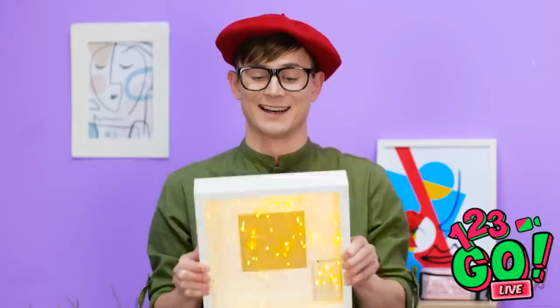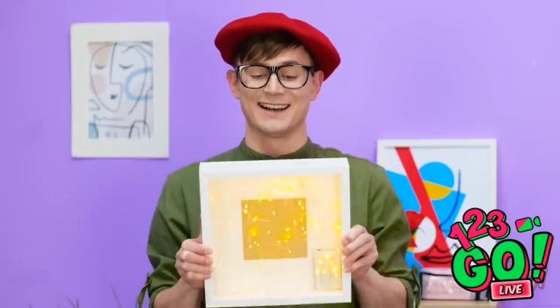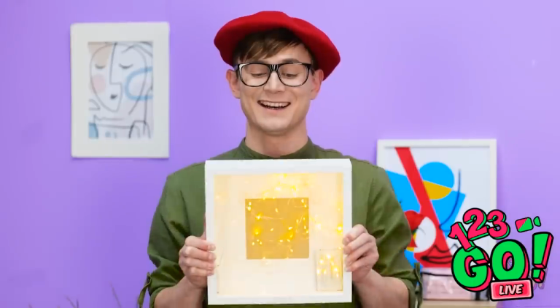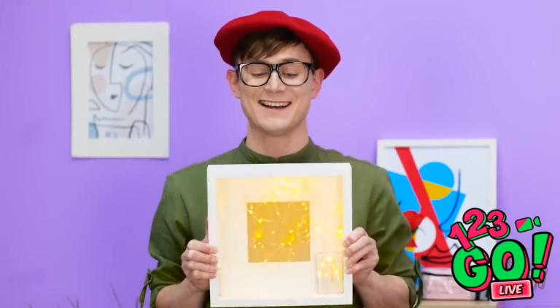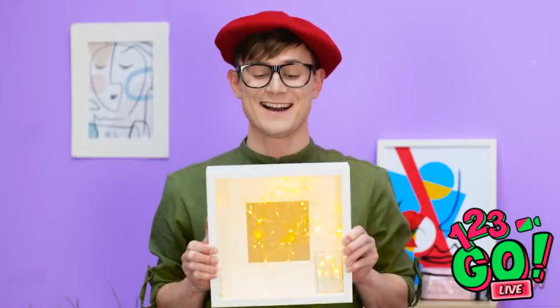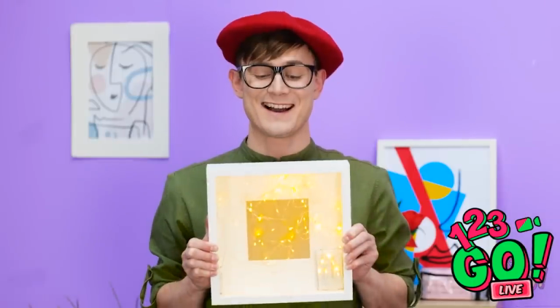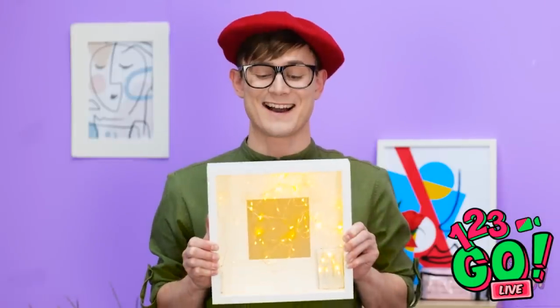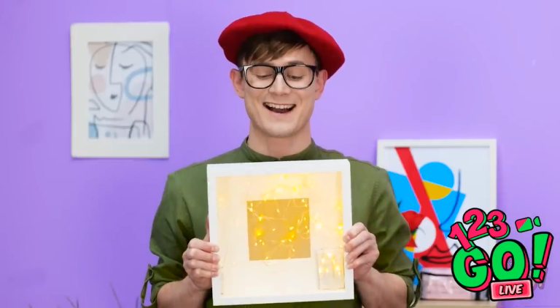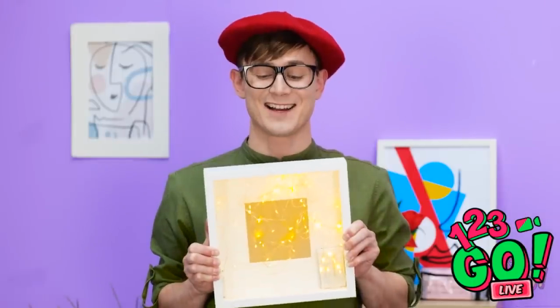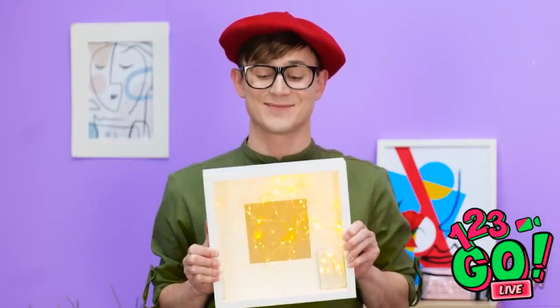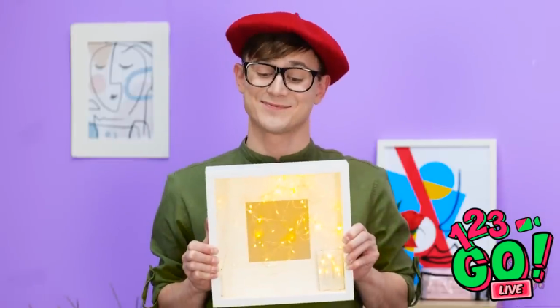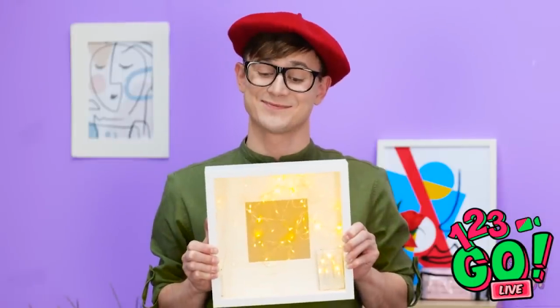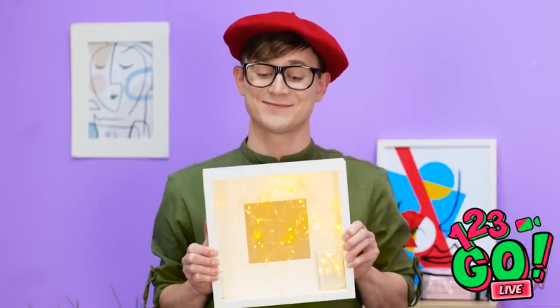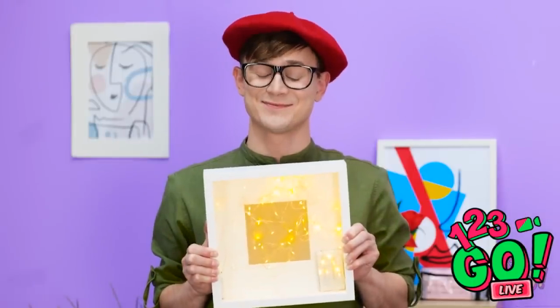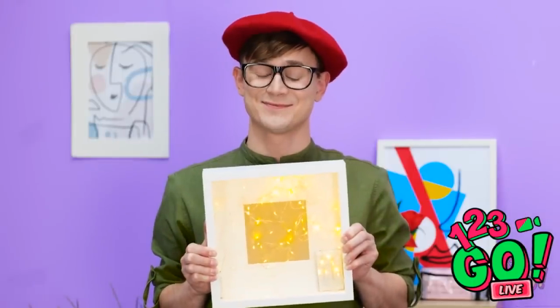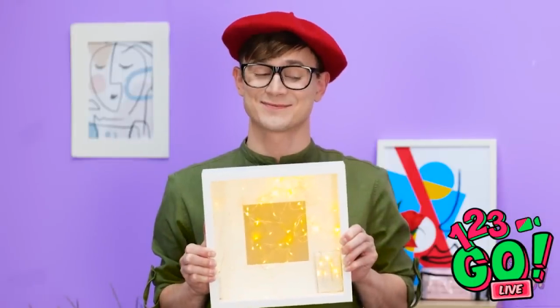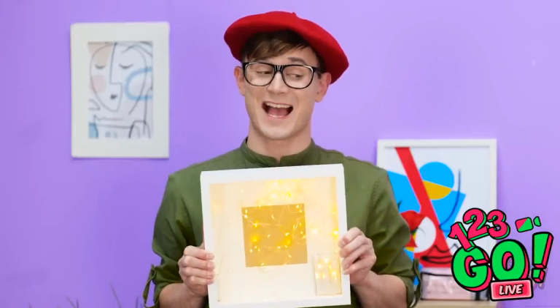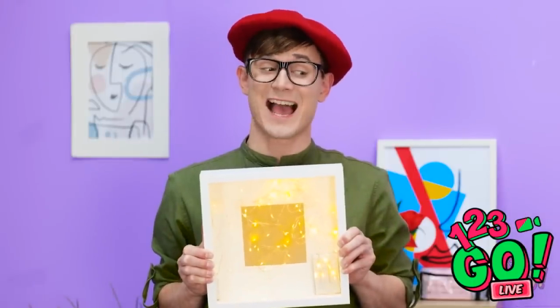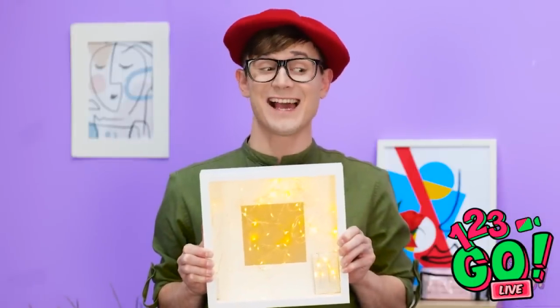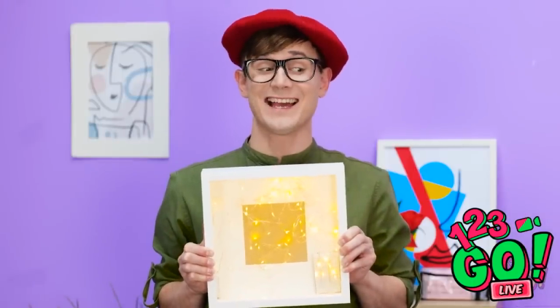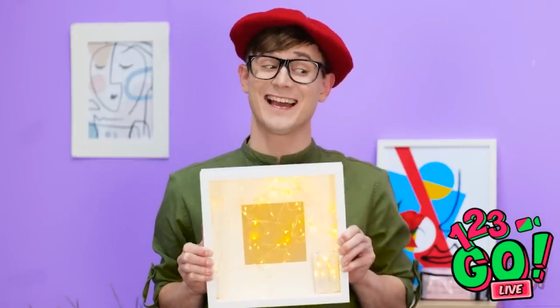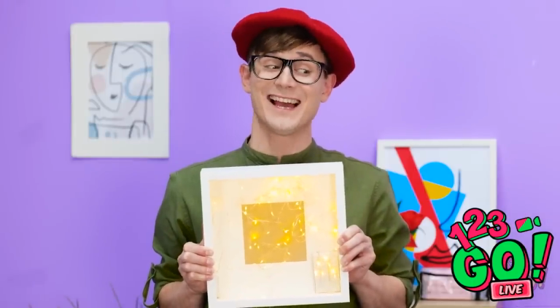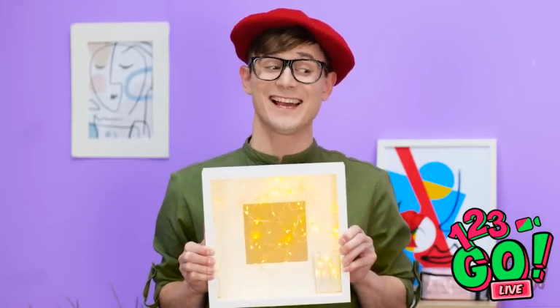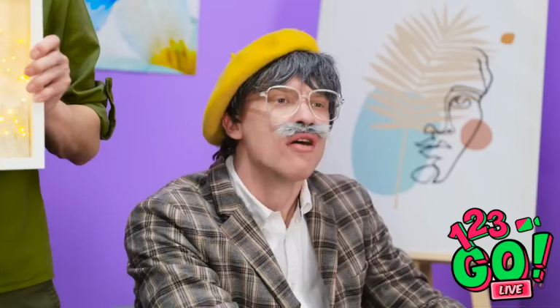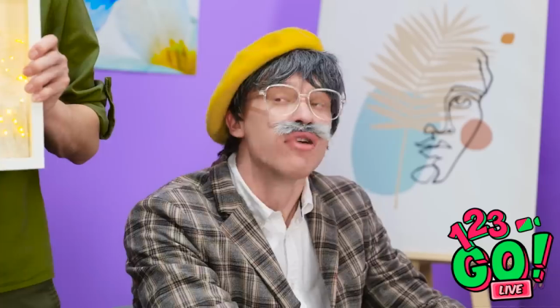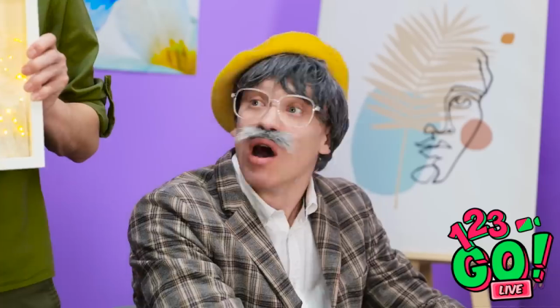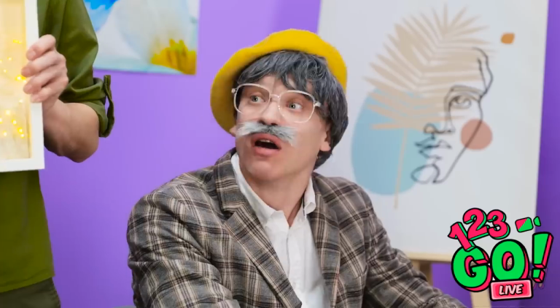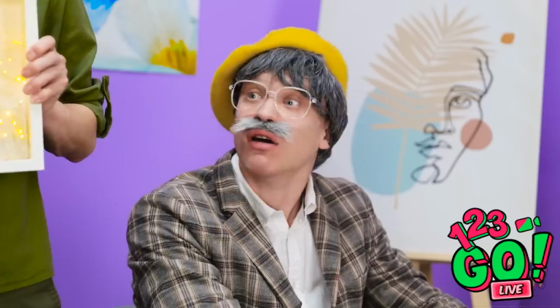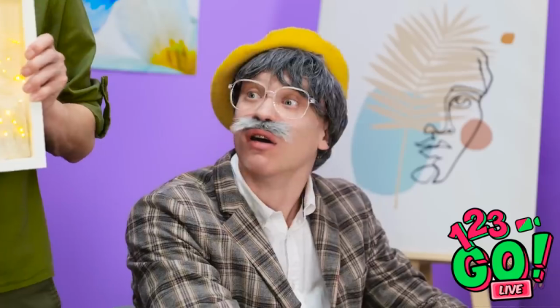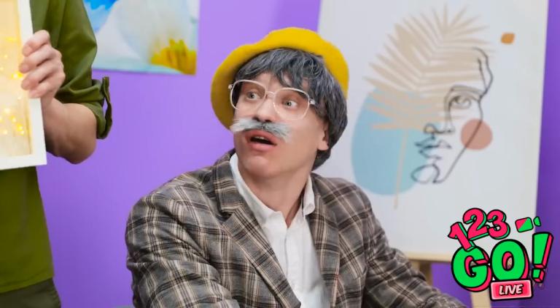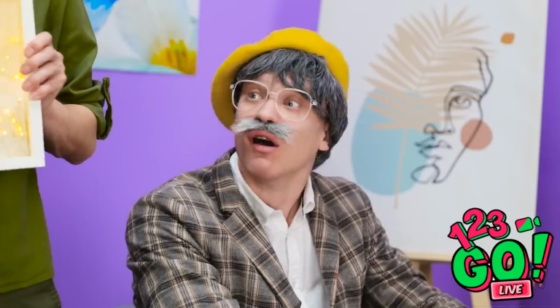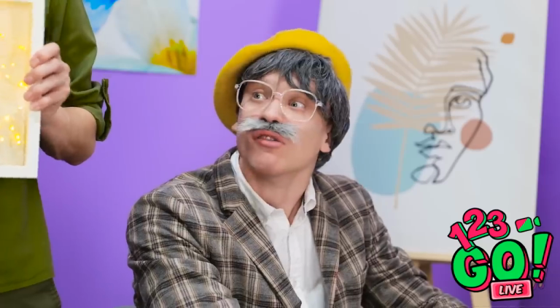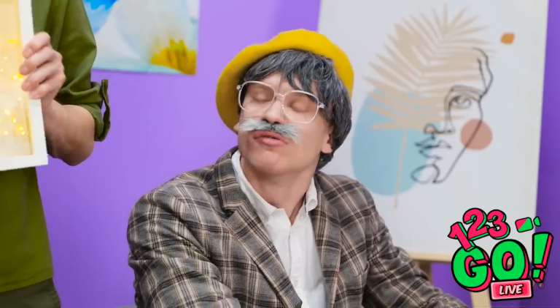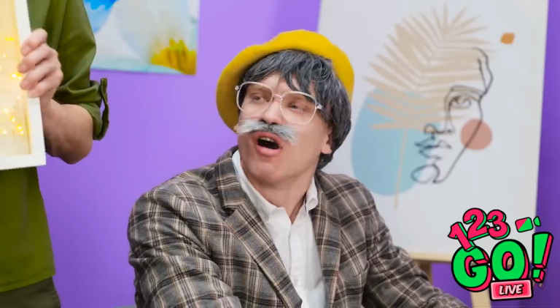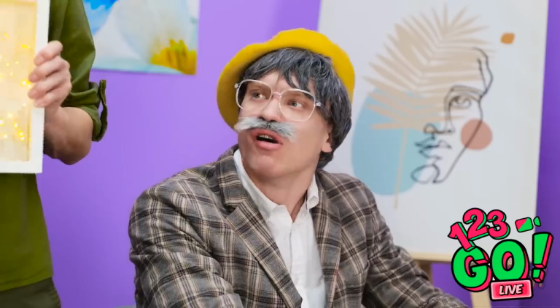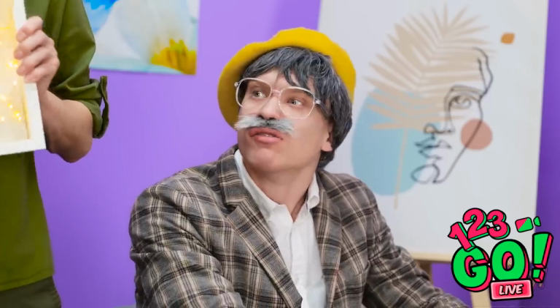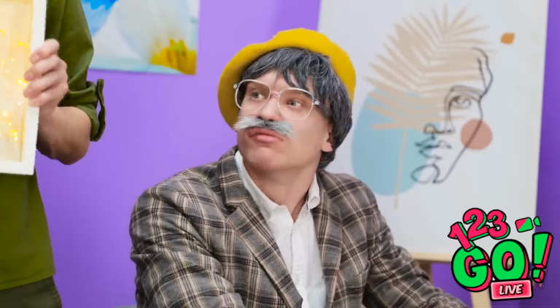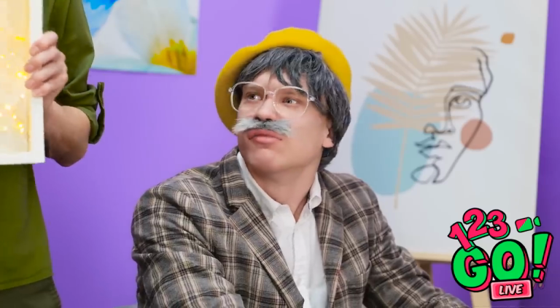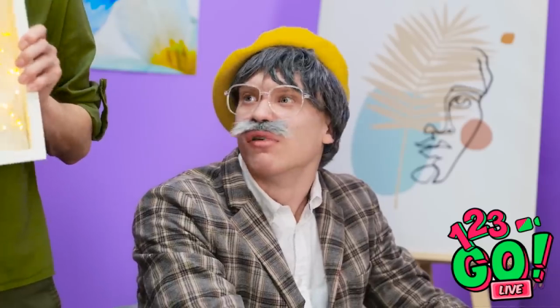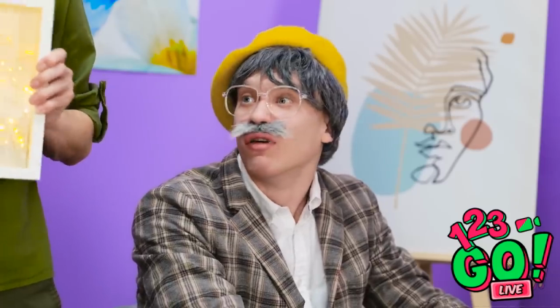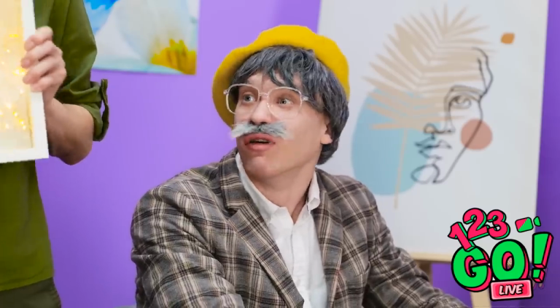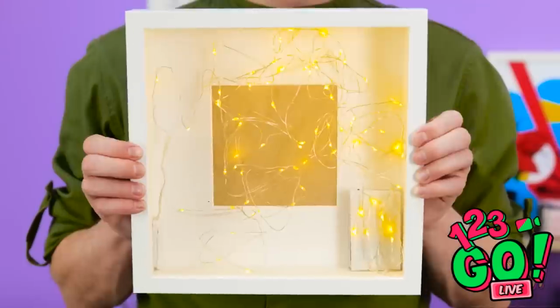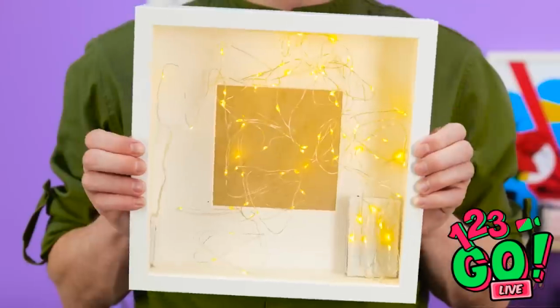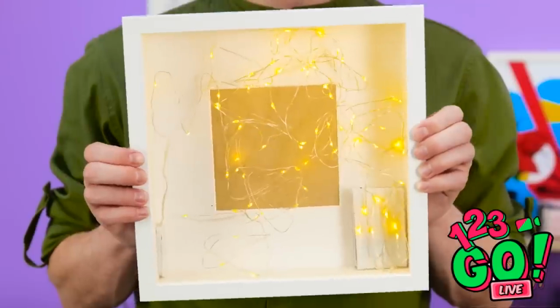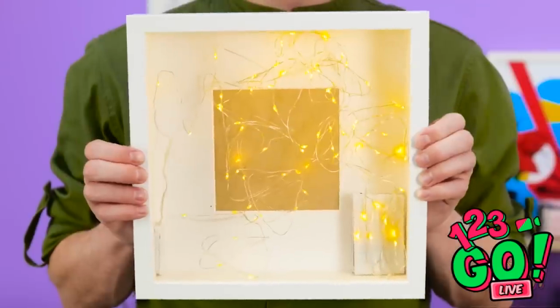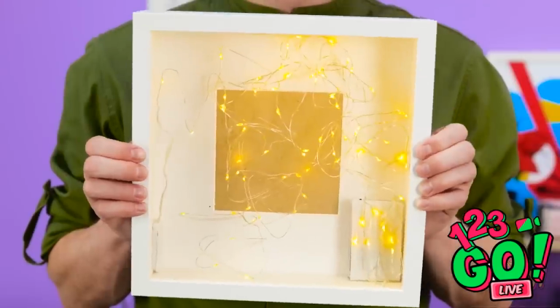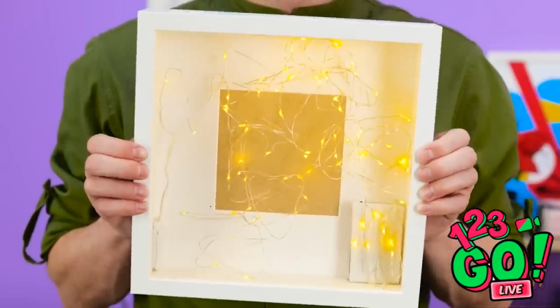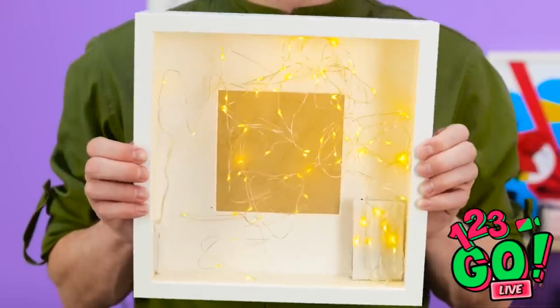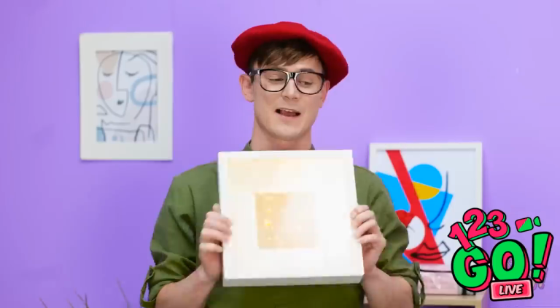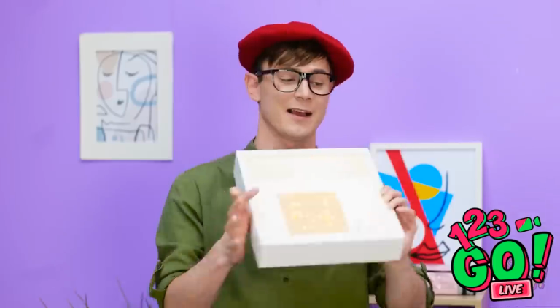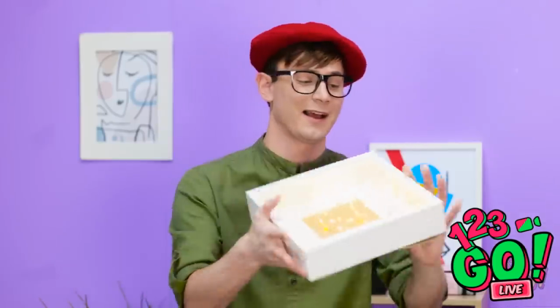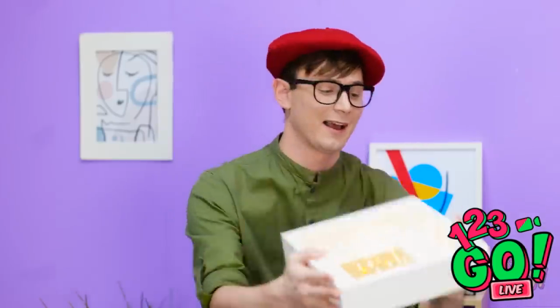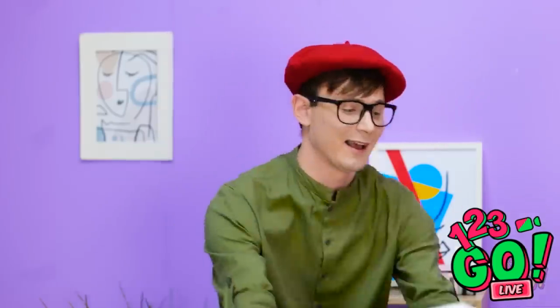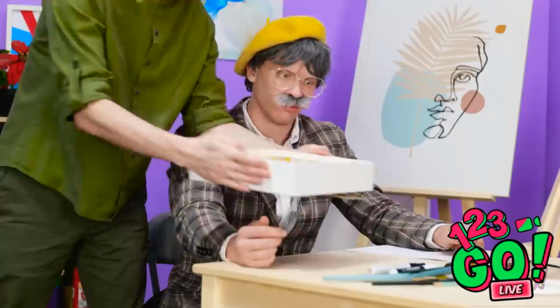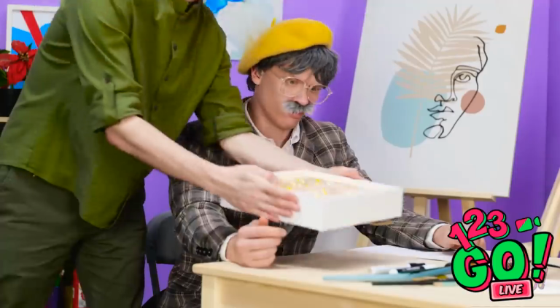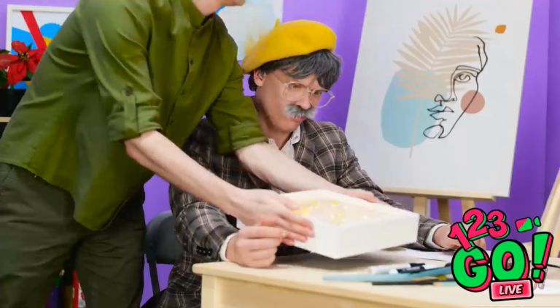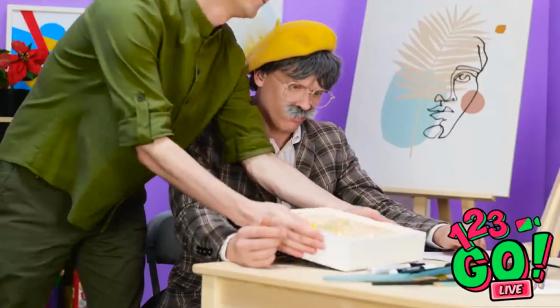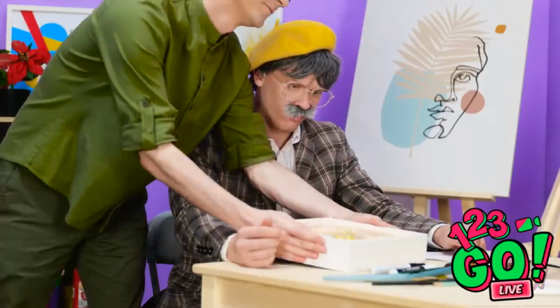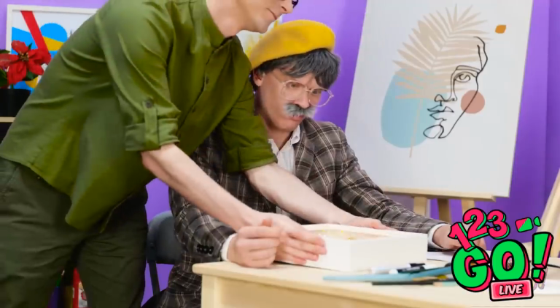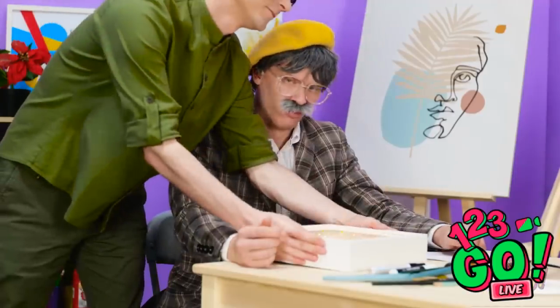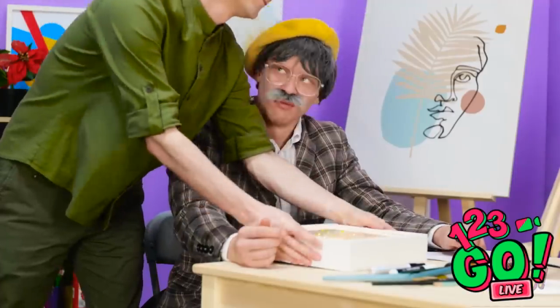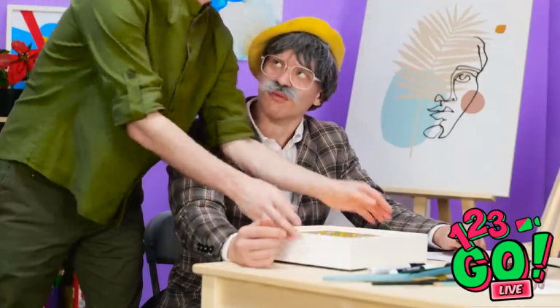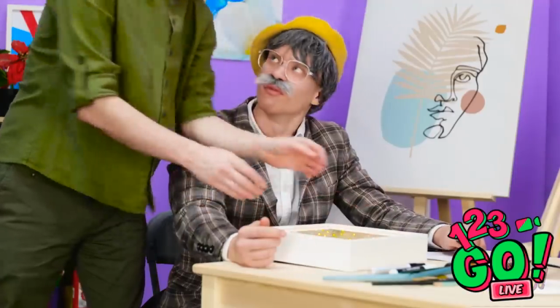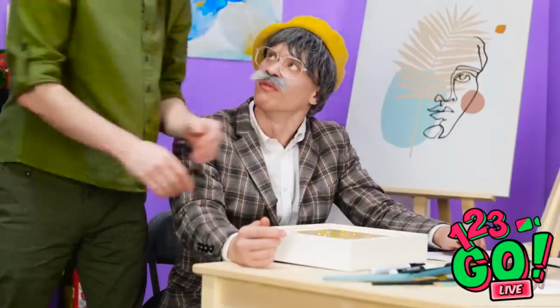Wow, this is great! Grandpa? Lights in a box? What's the point? Oh, grandpa, come on! Let me show you. Take your picture and put it on top of the glass.